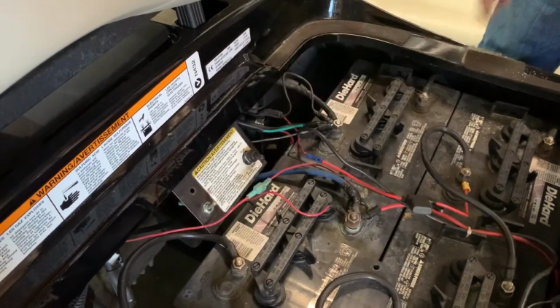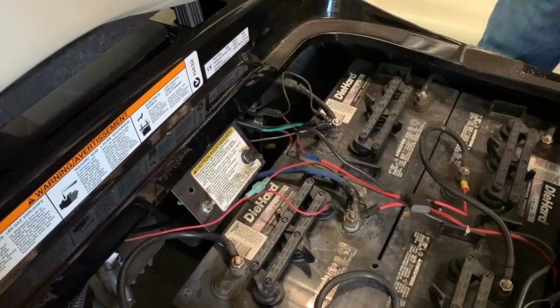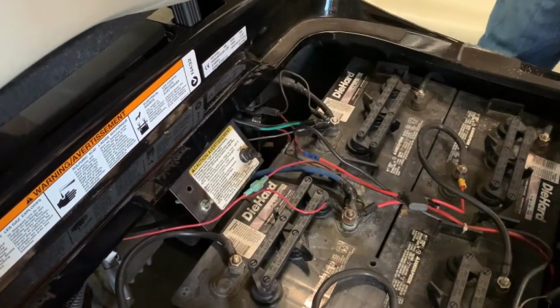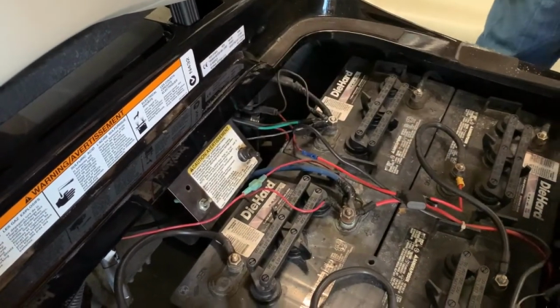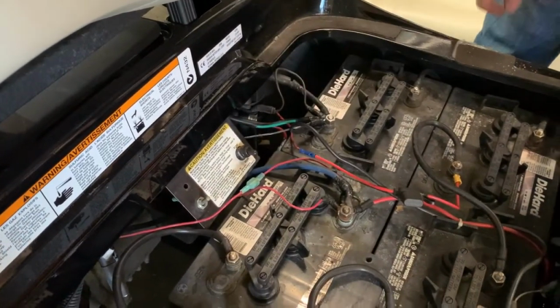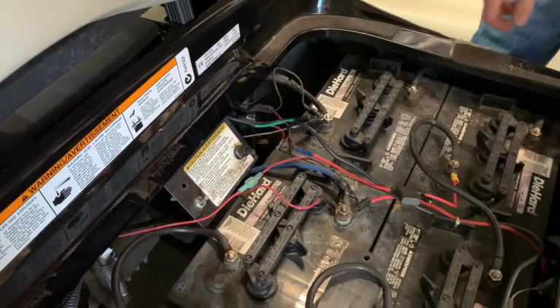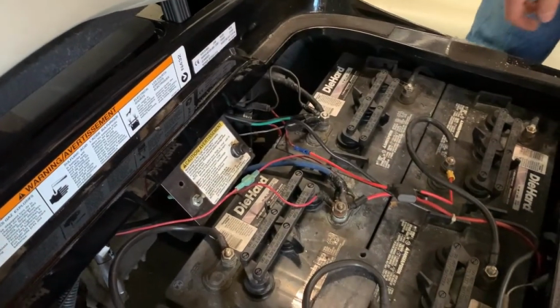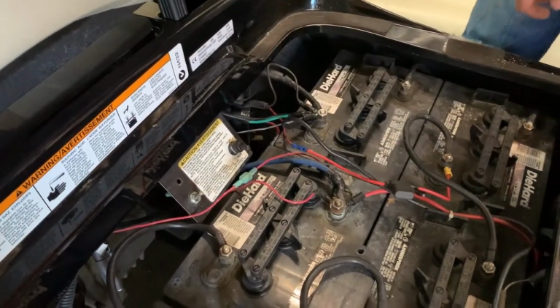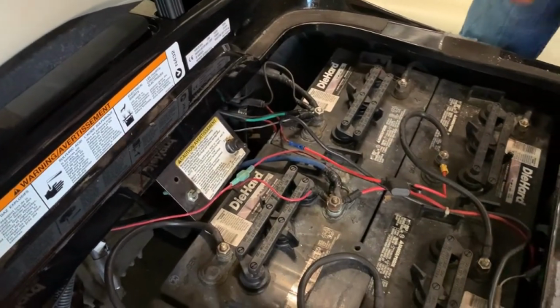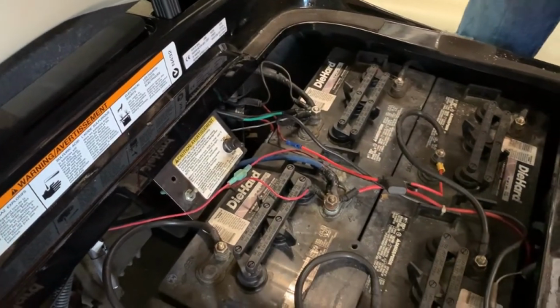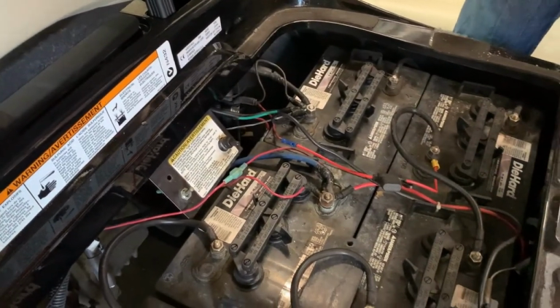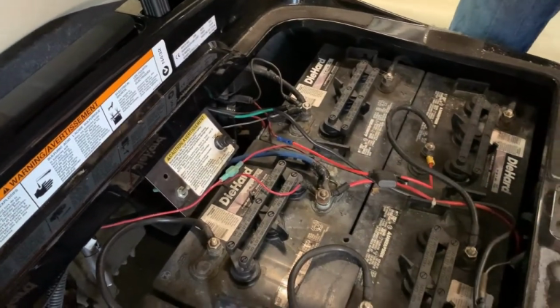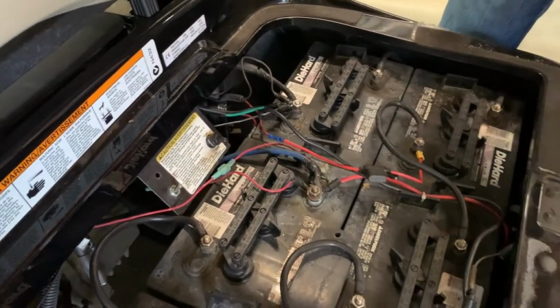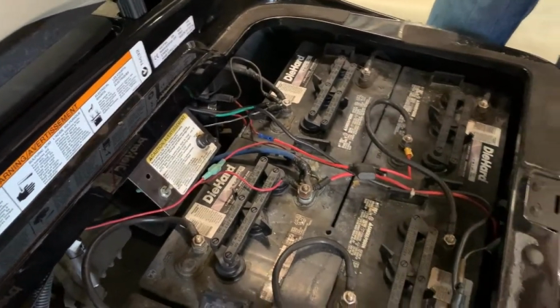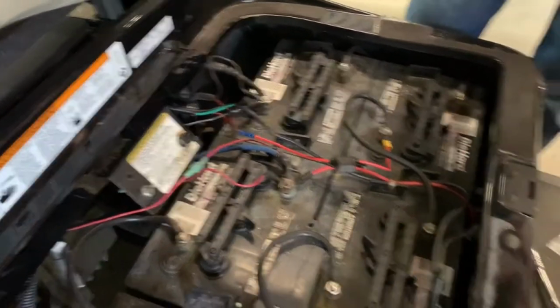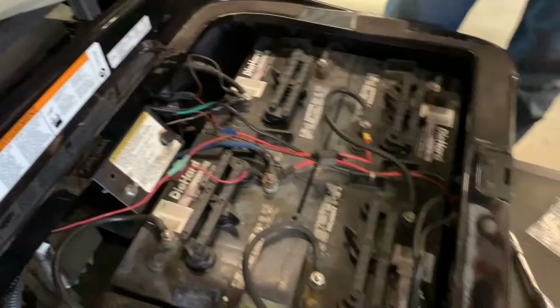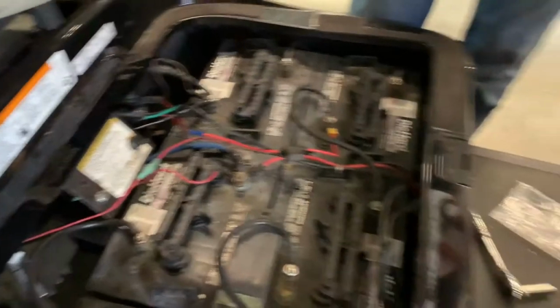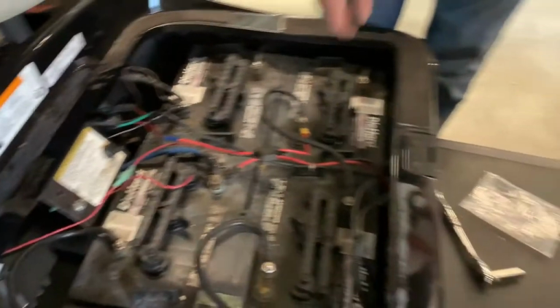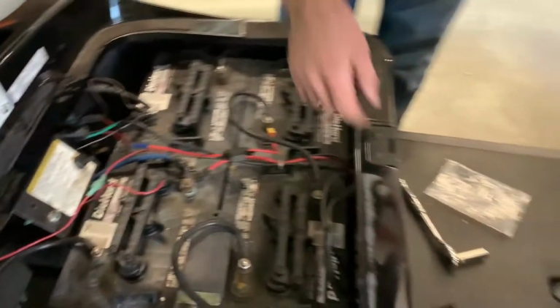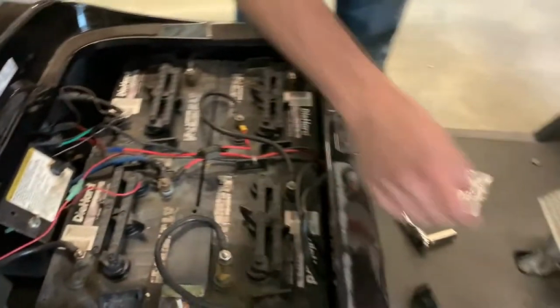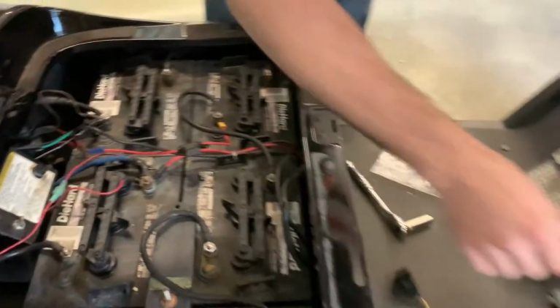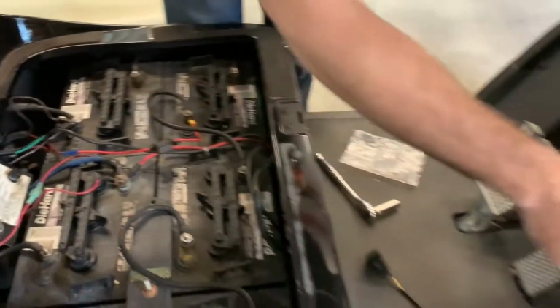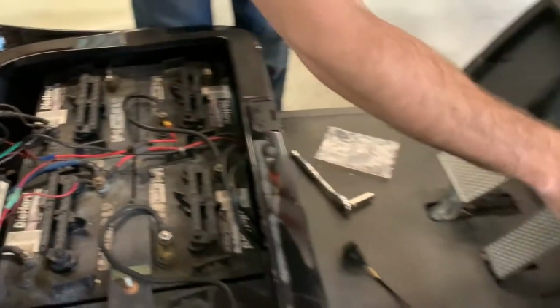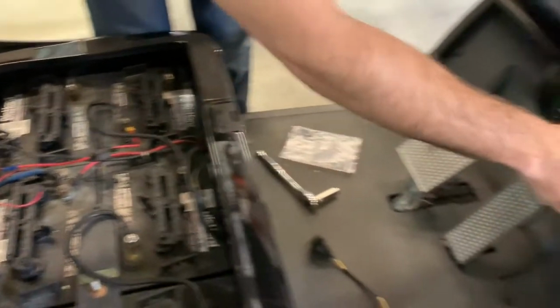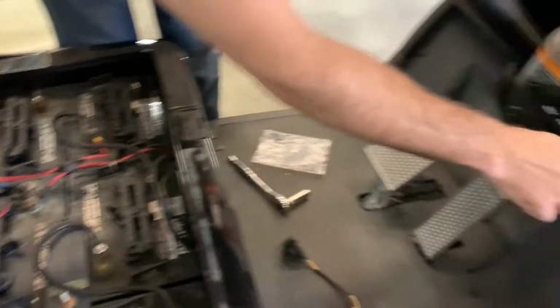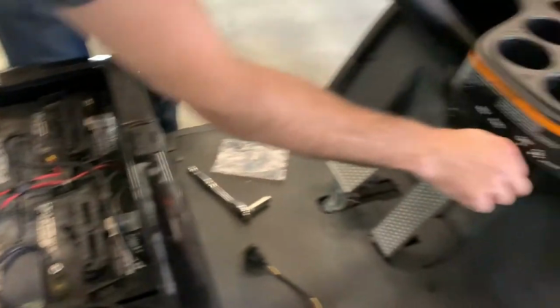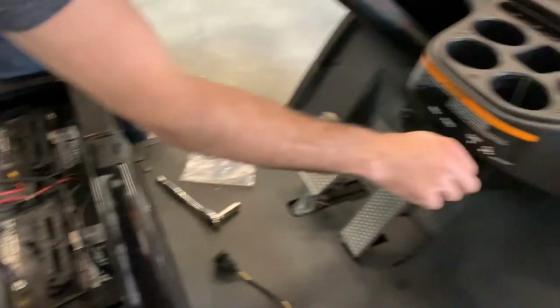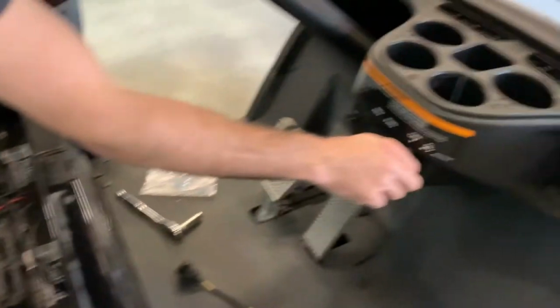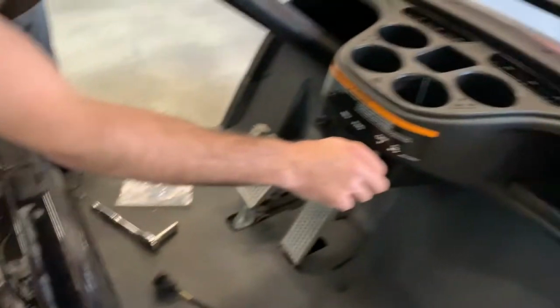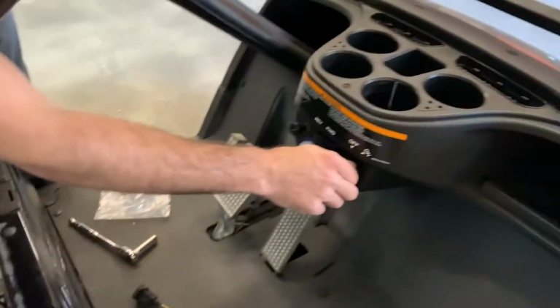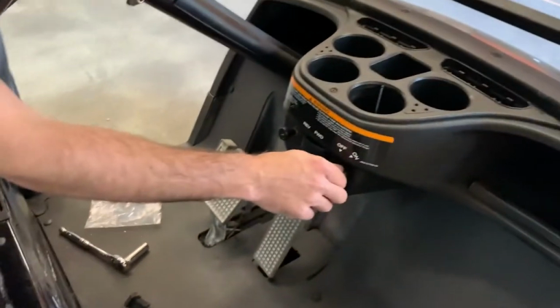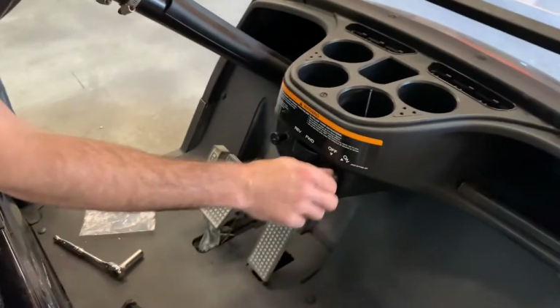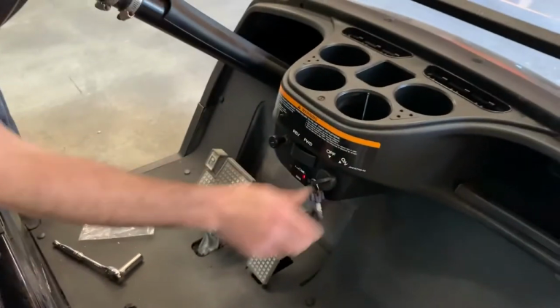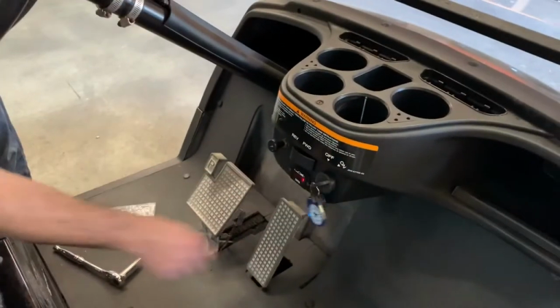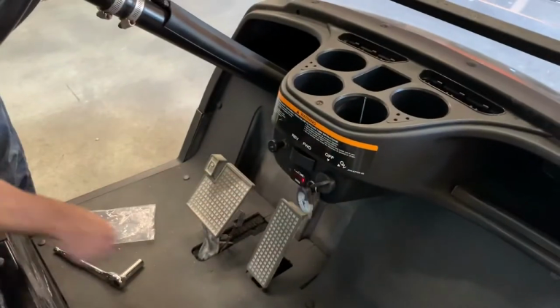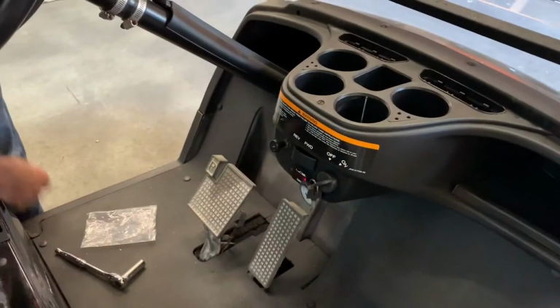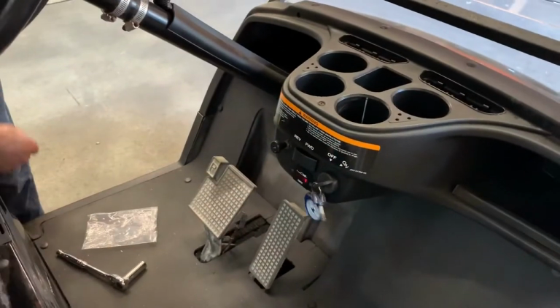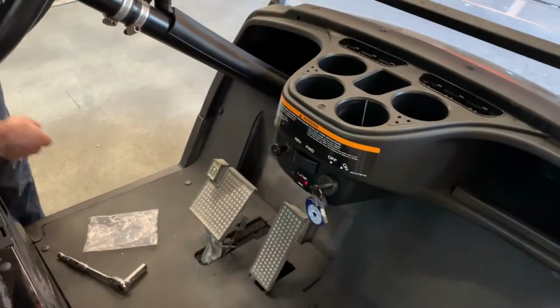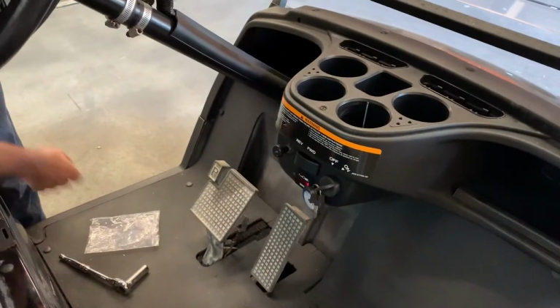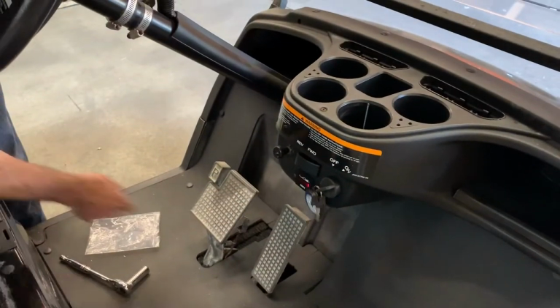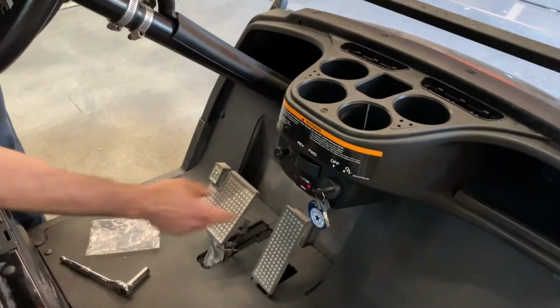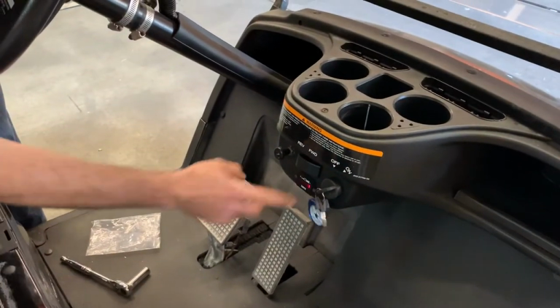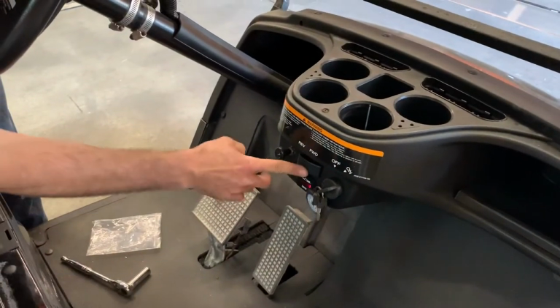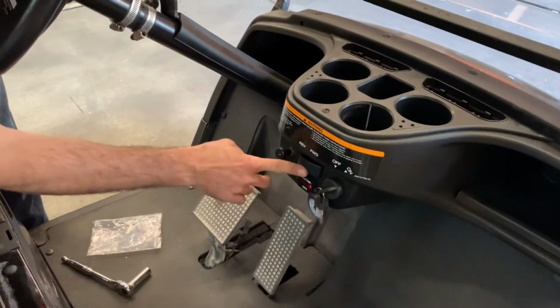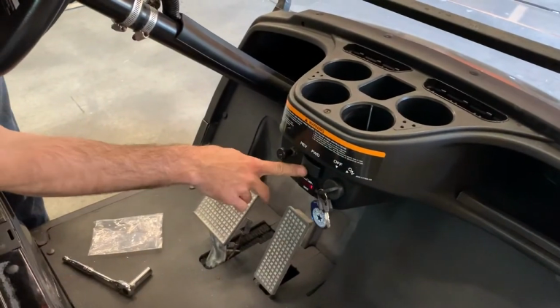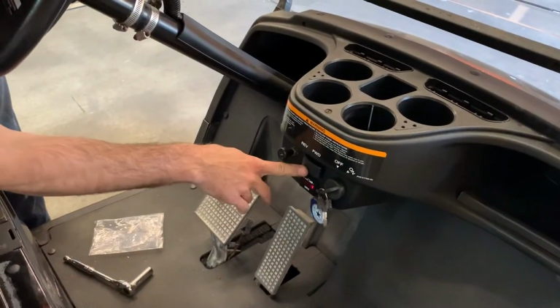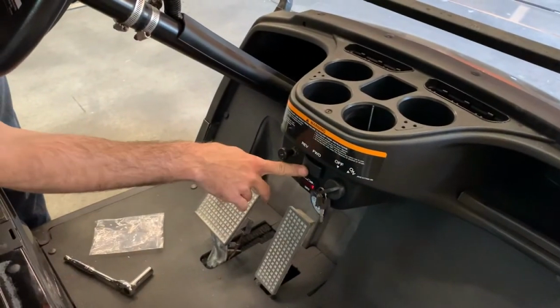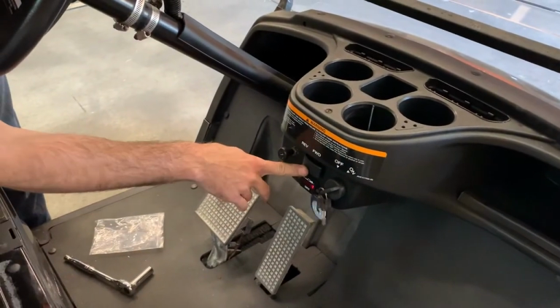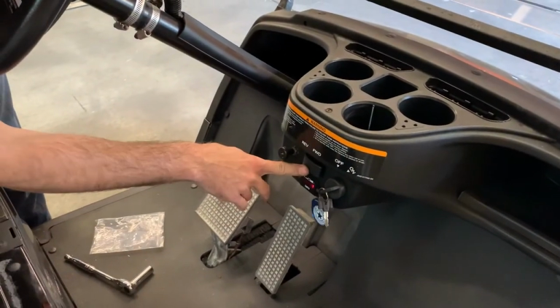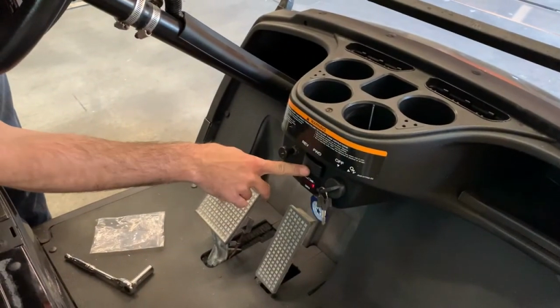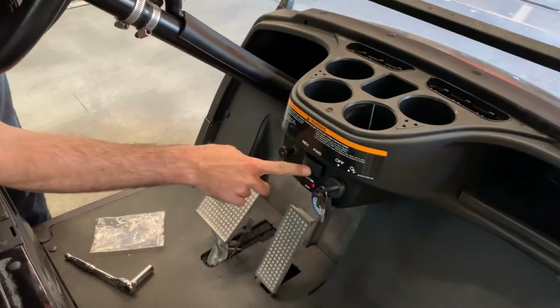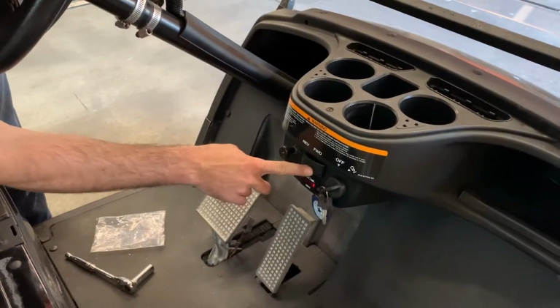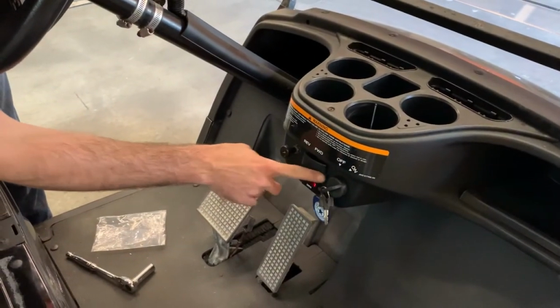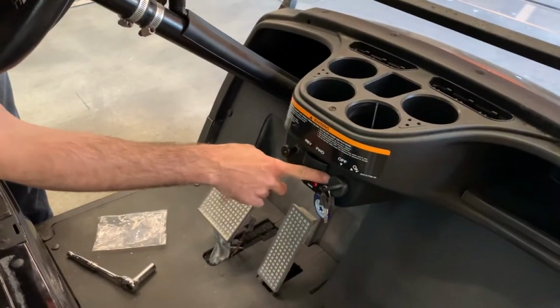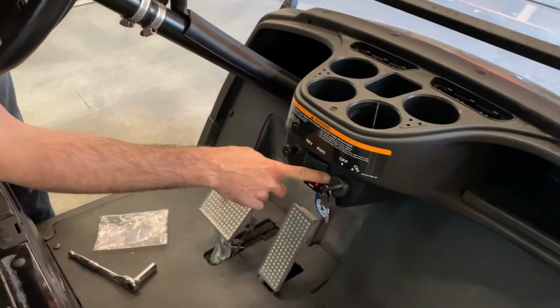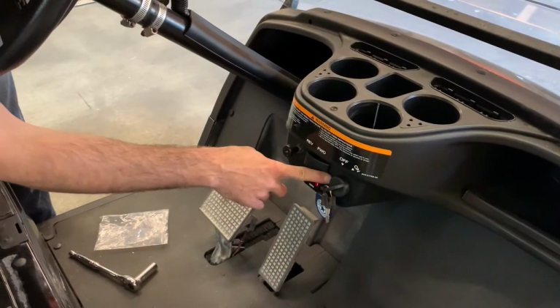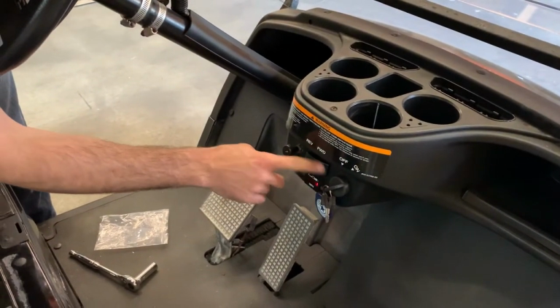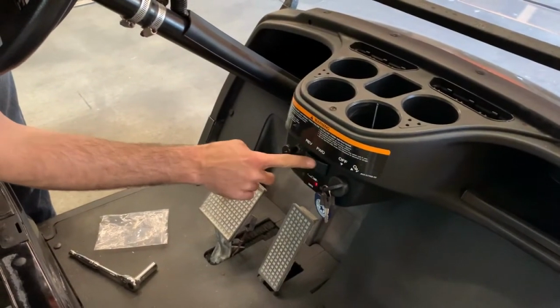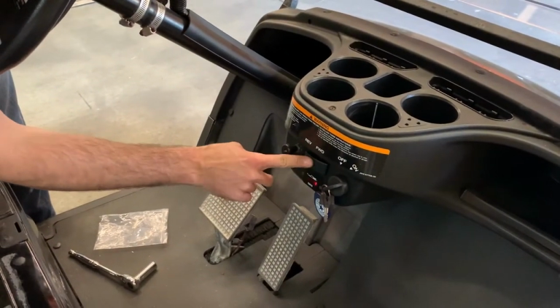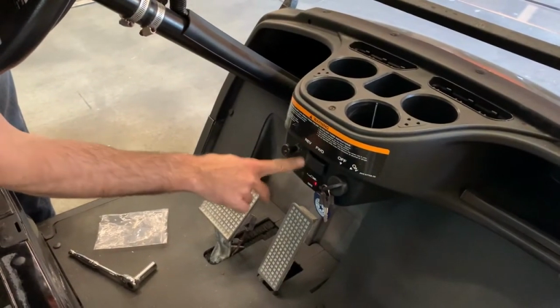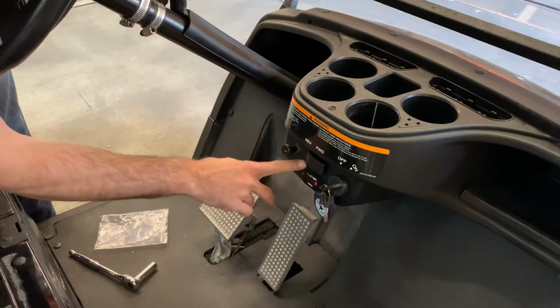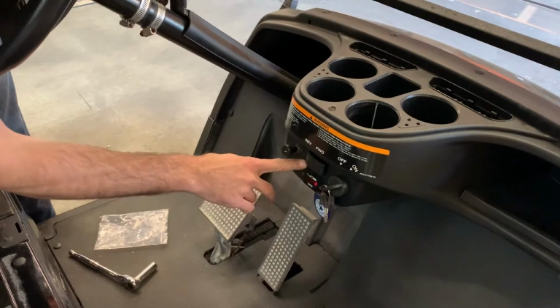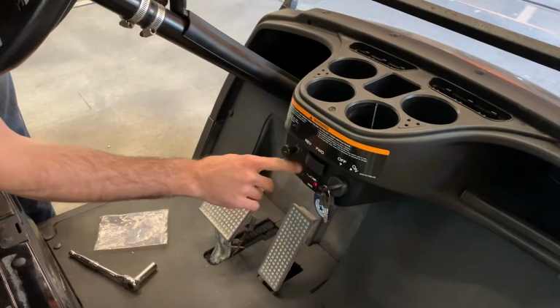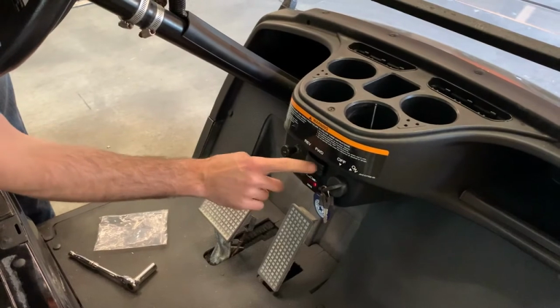Put the run switch back on. Come over here — she's working again.